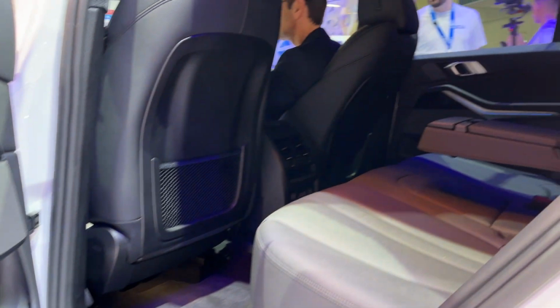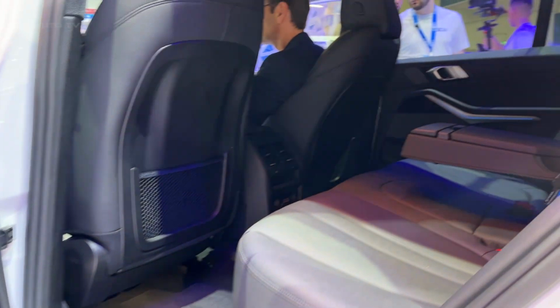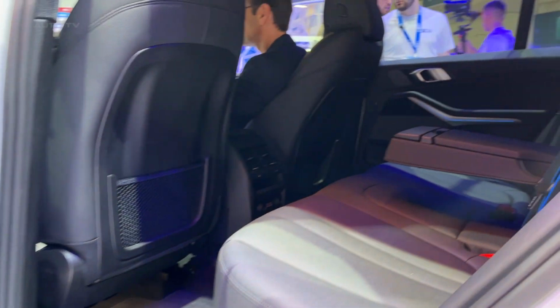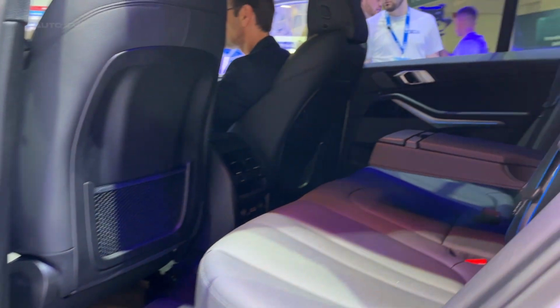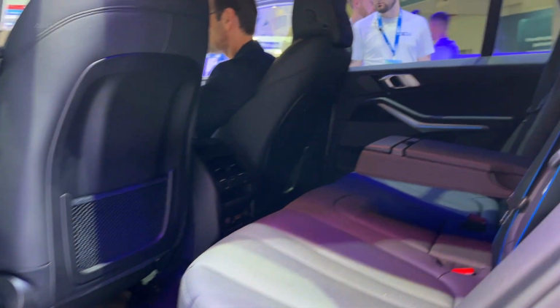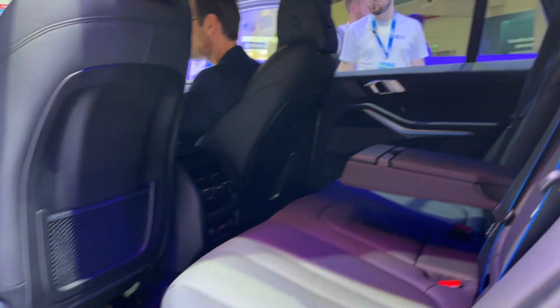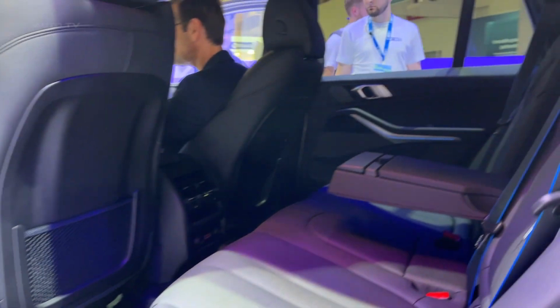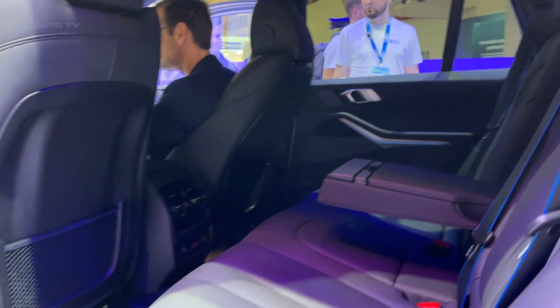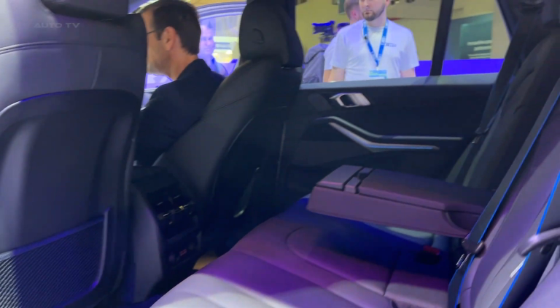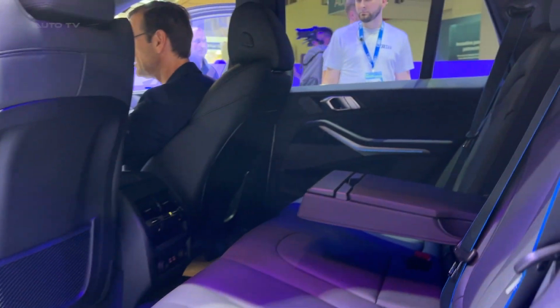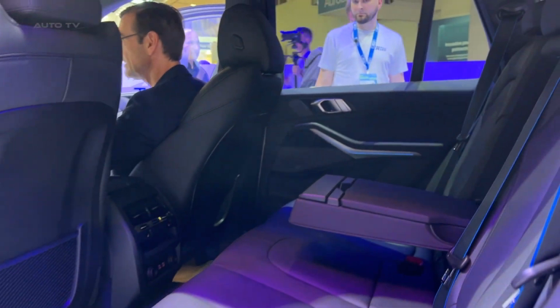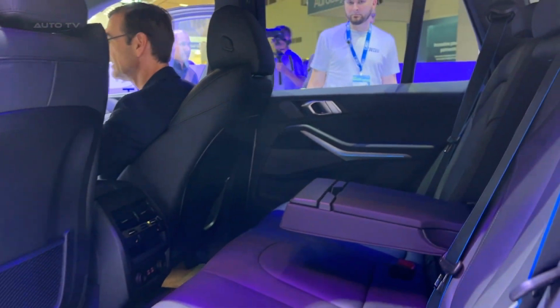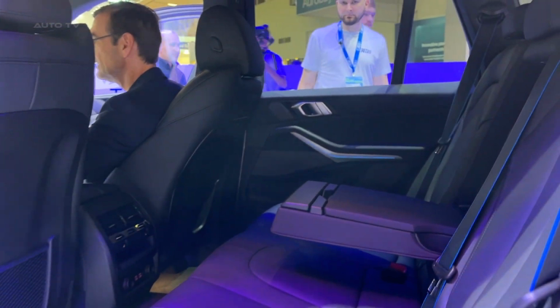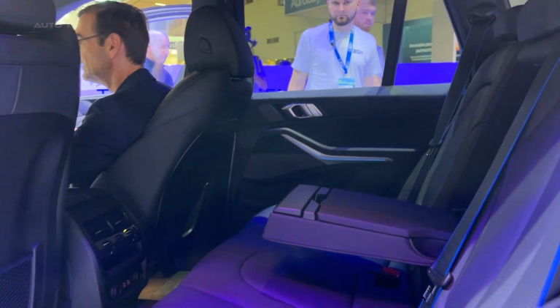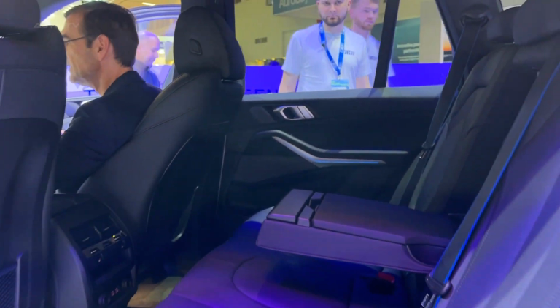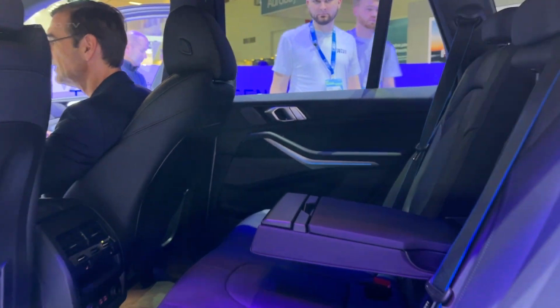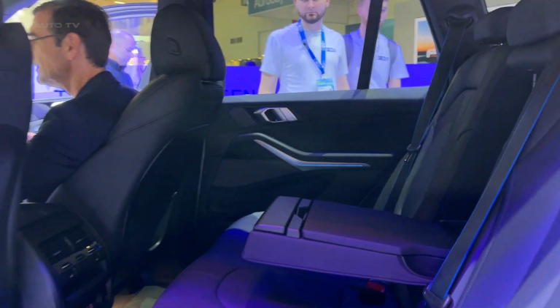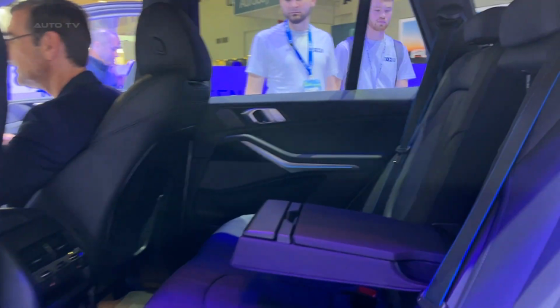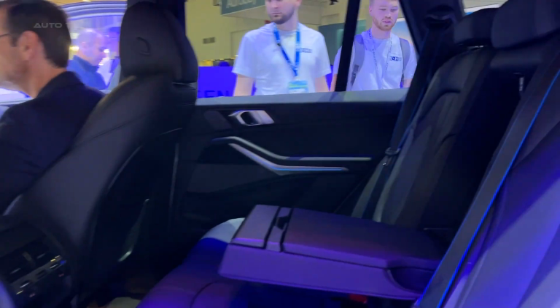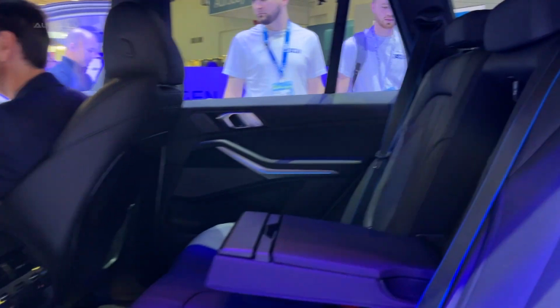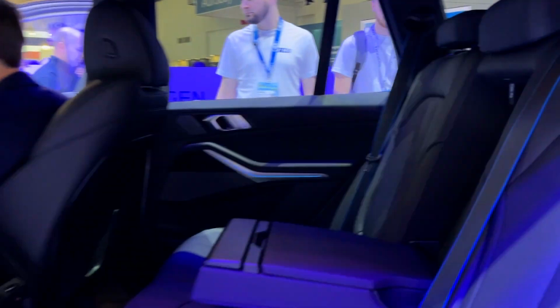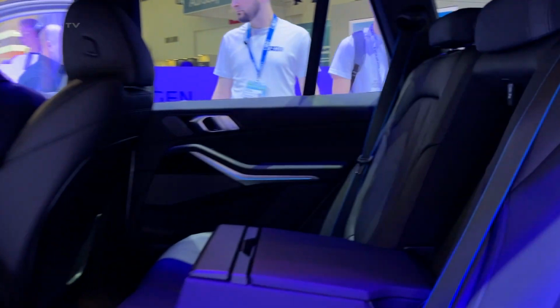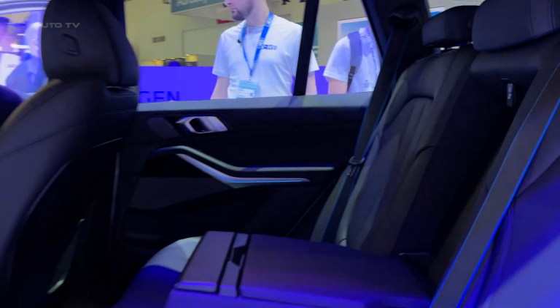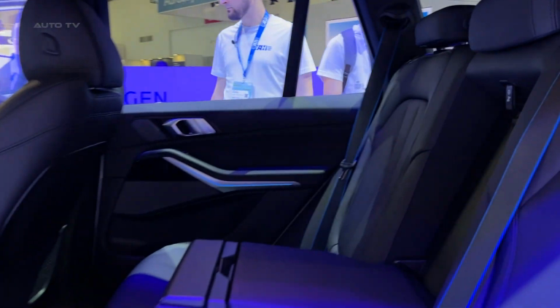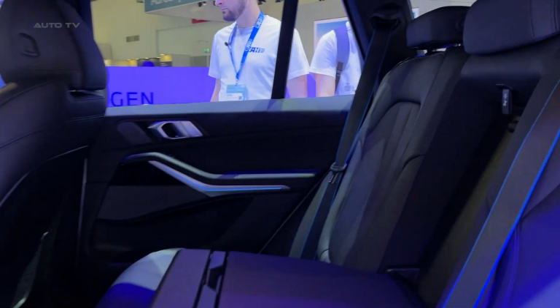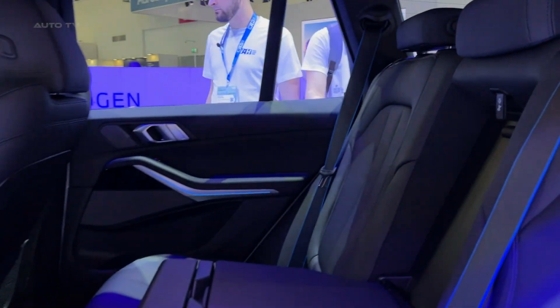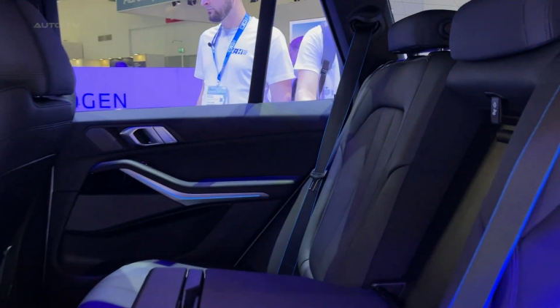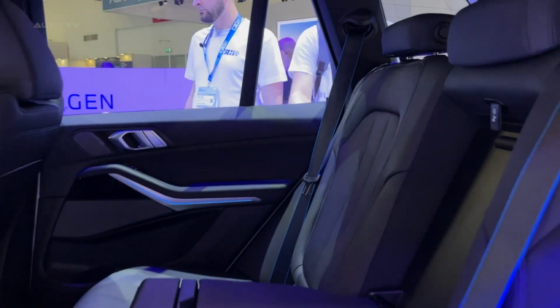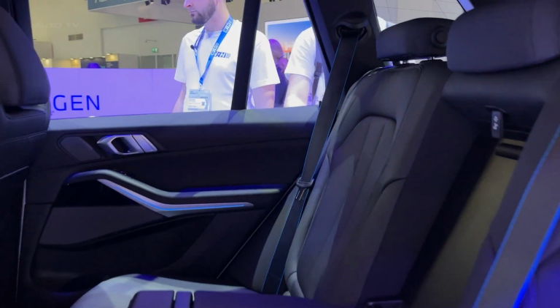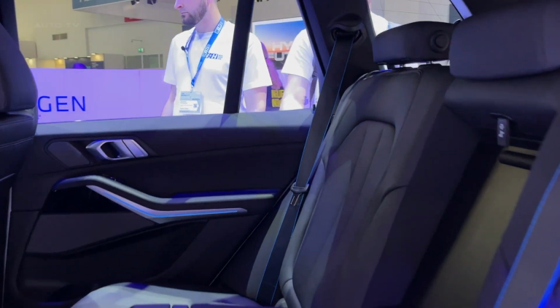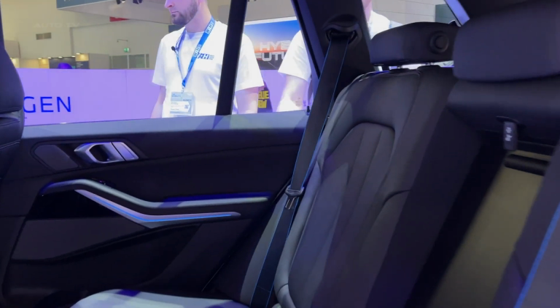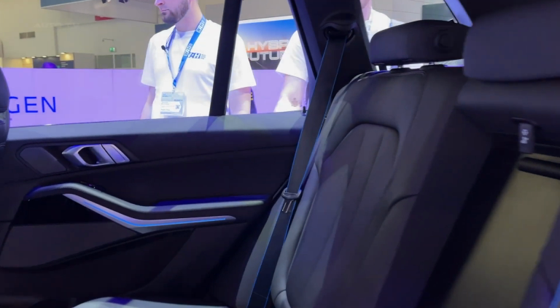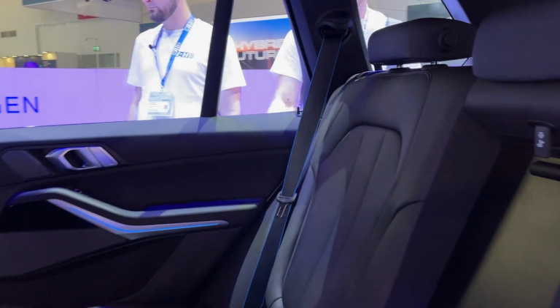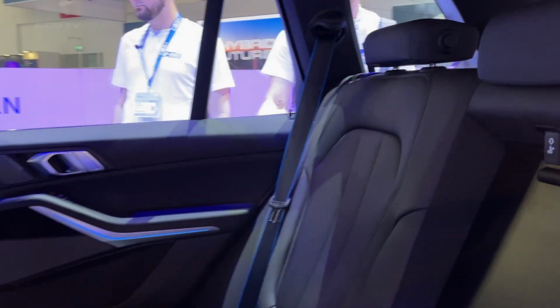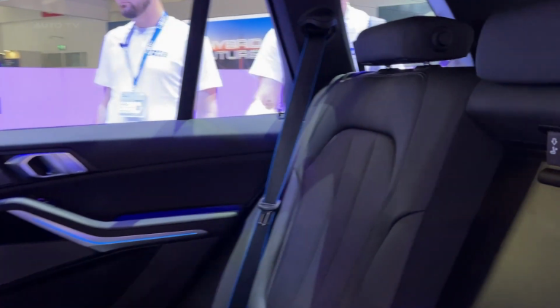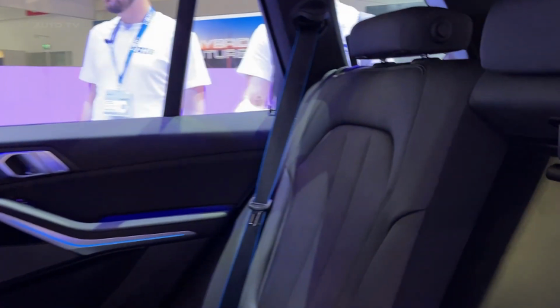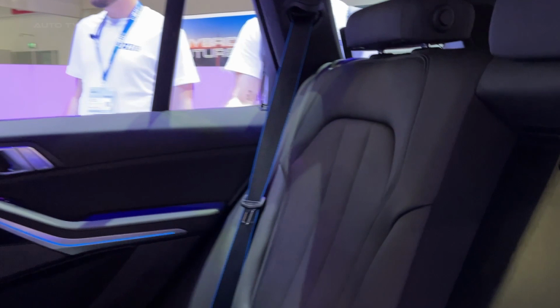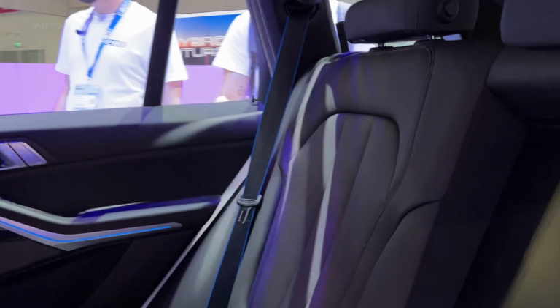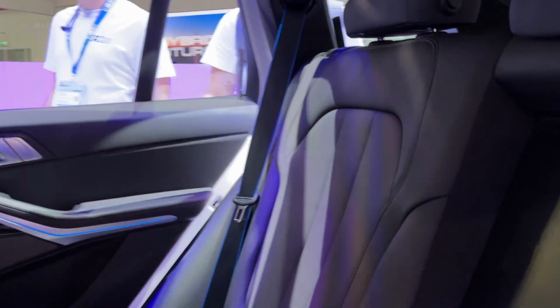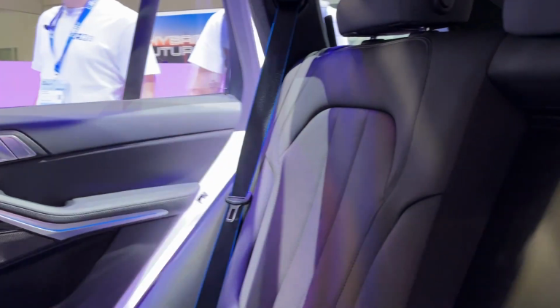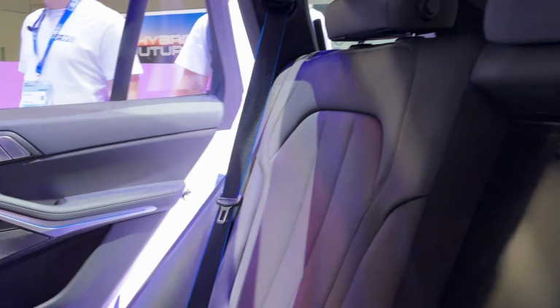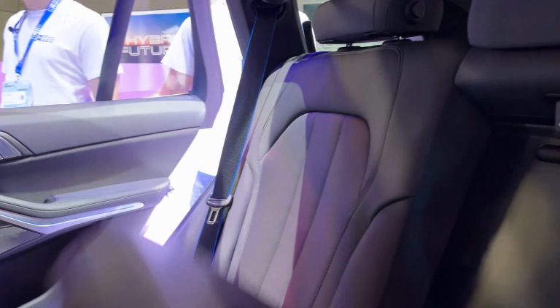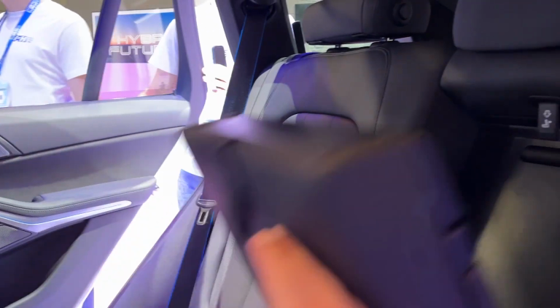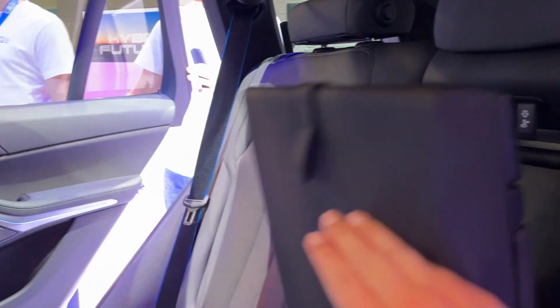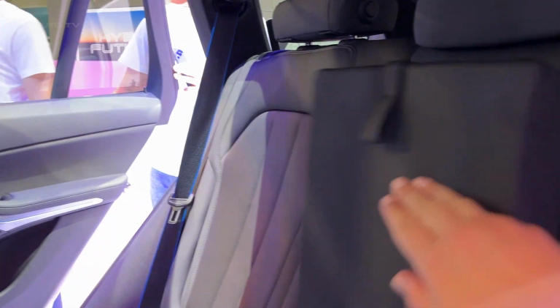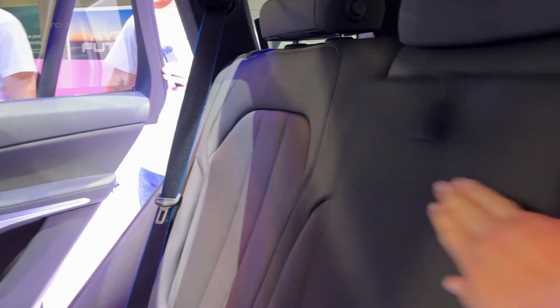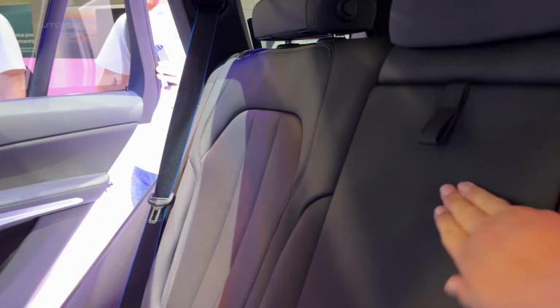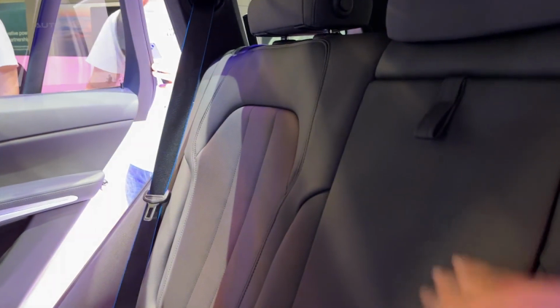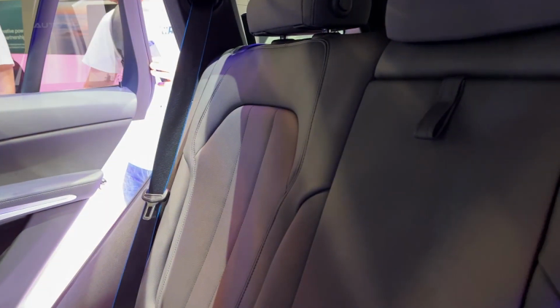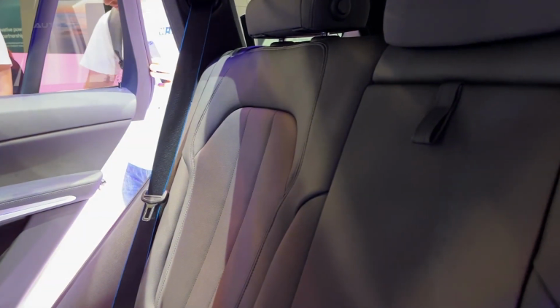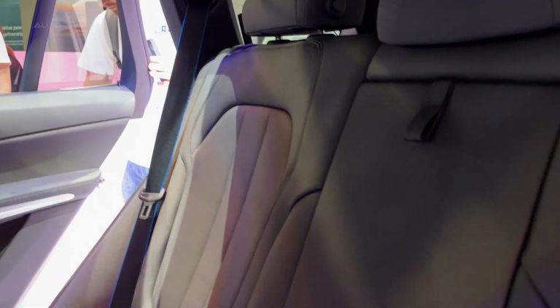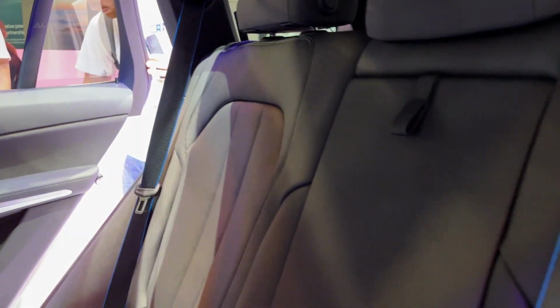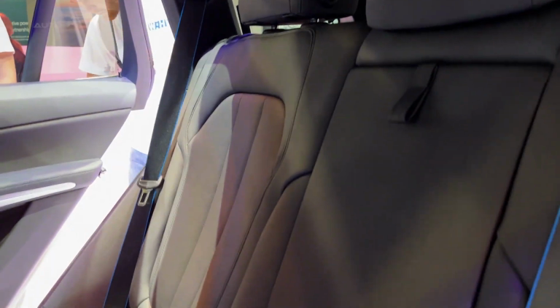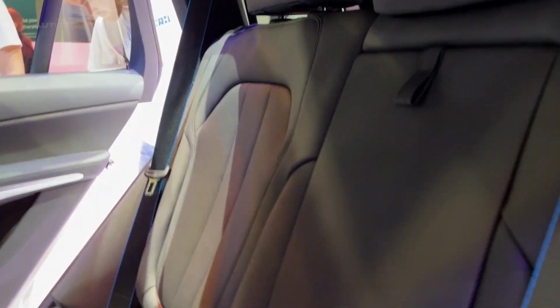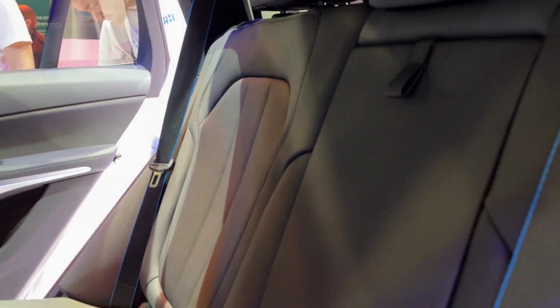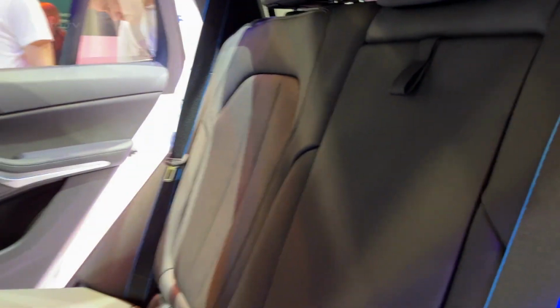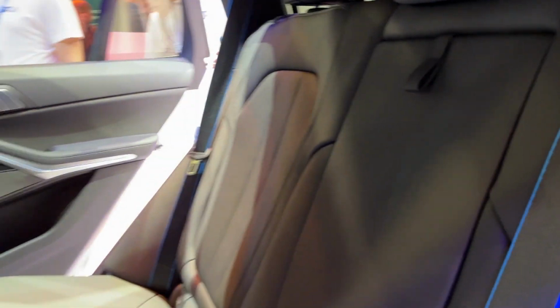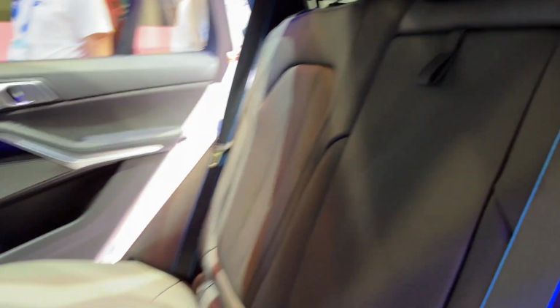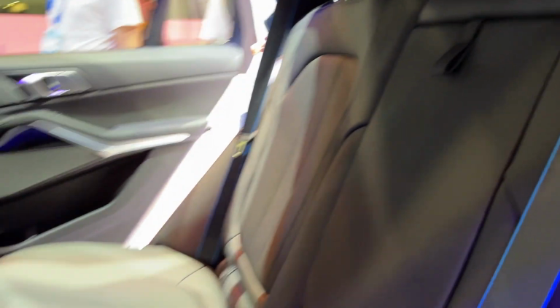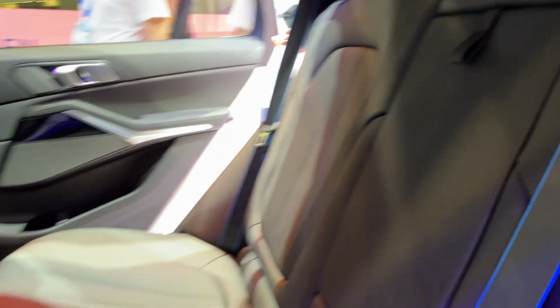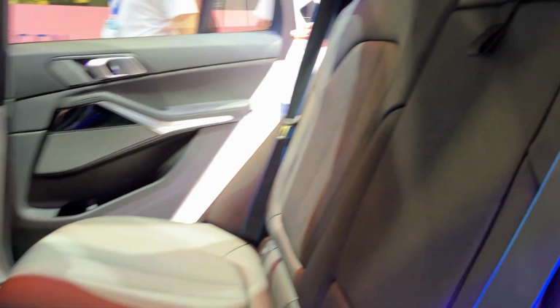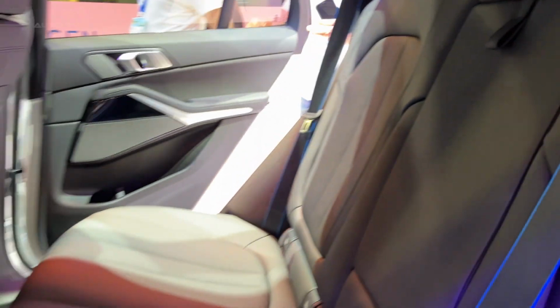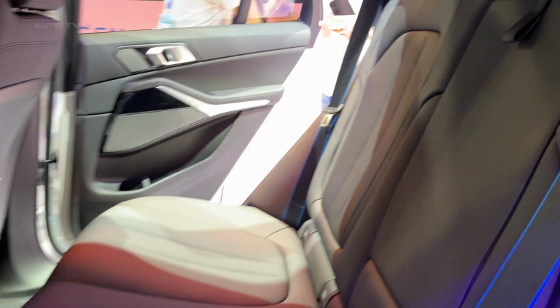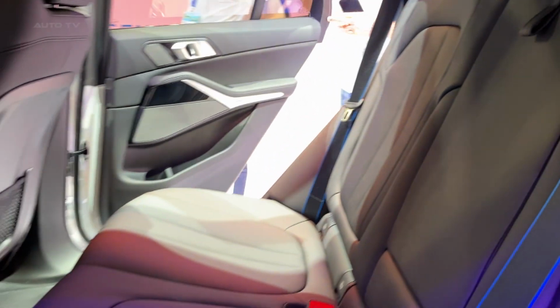The vehicle can accelerate from zero to 62 miles per hour in less than six seconds and has a top speed exceeding 112 miles per hour.